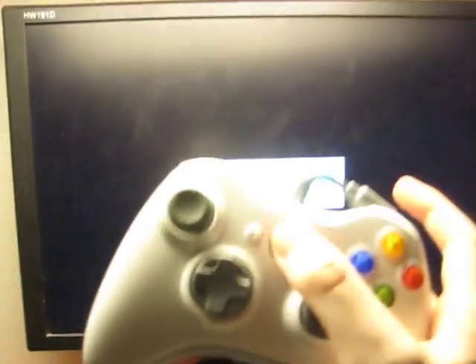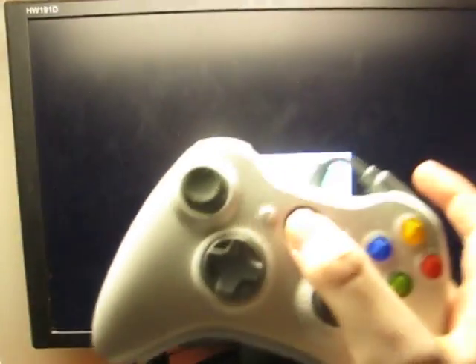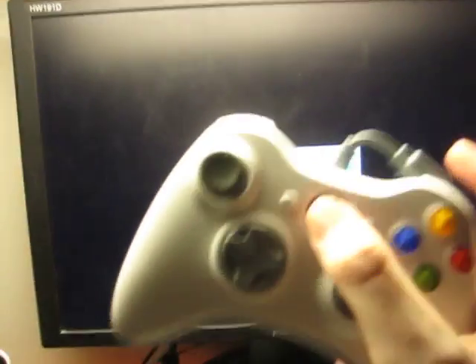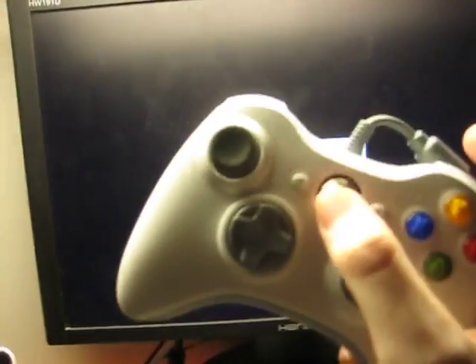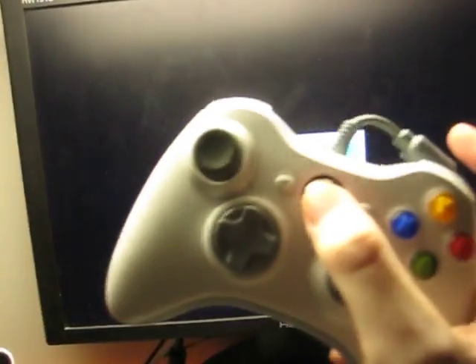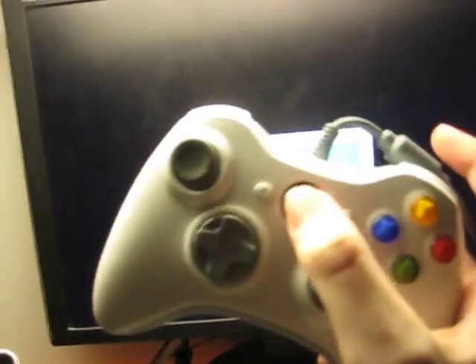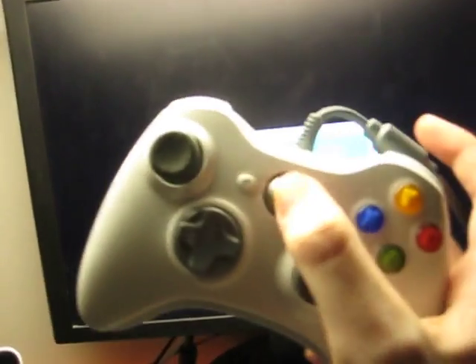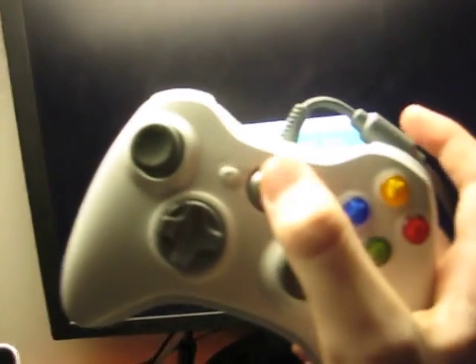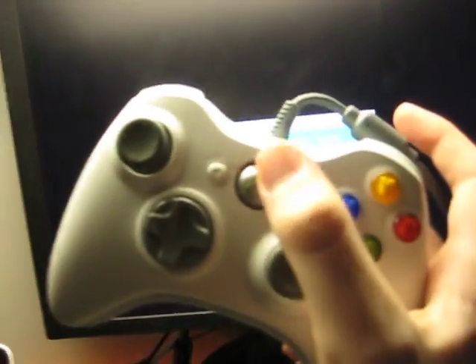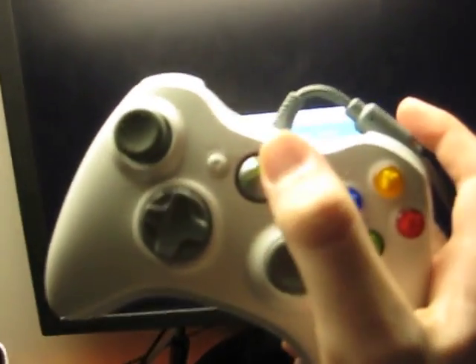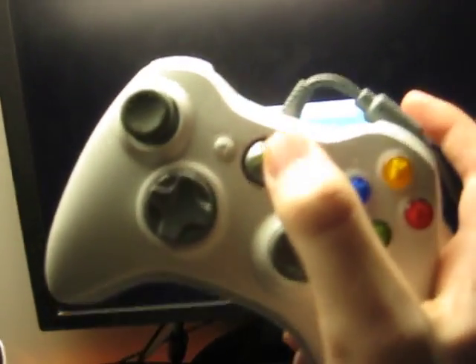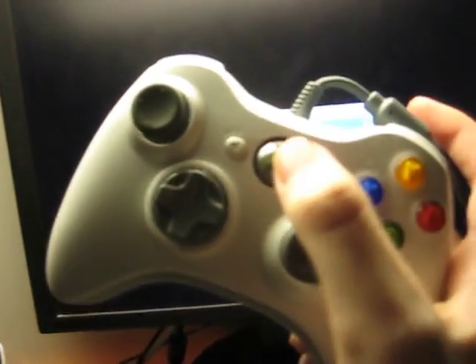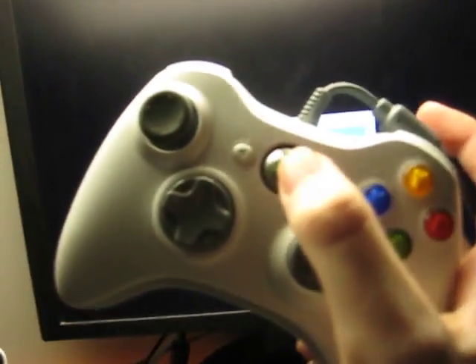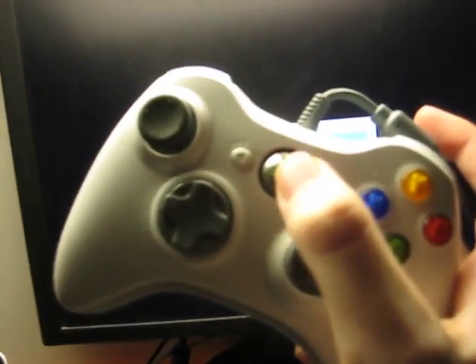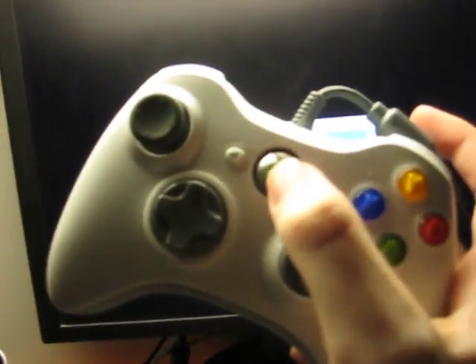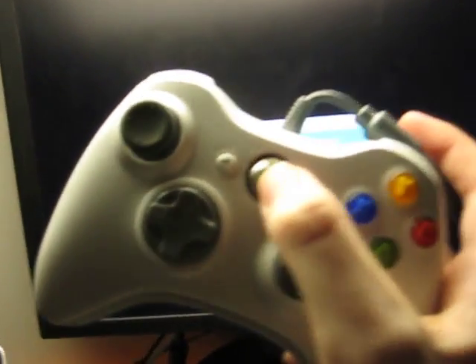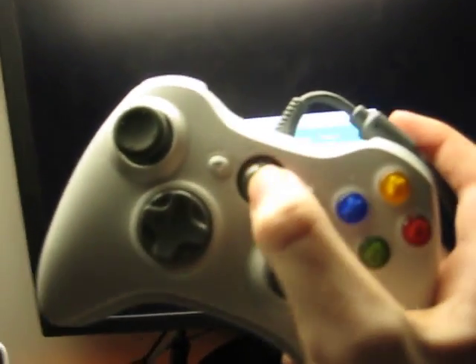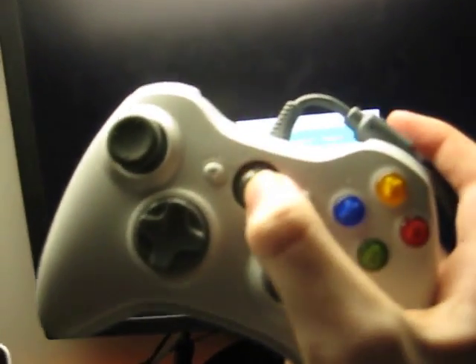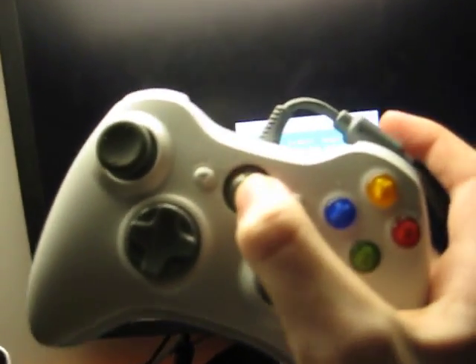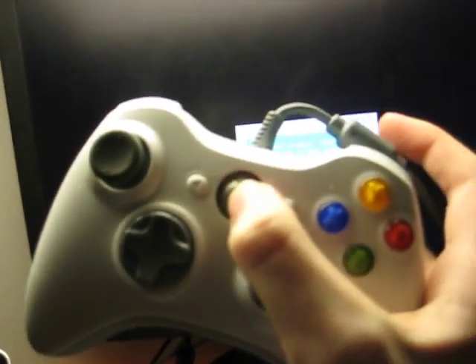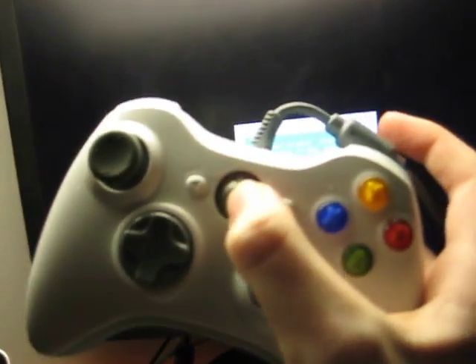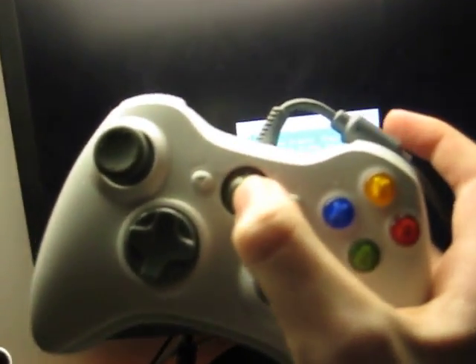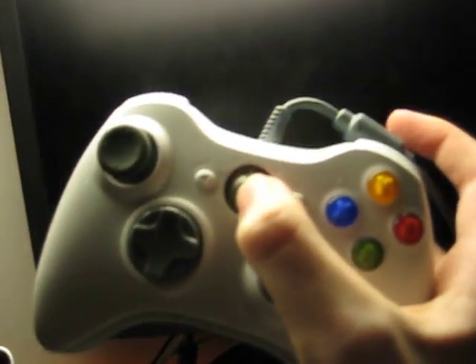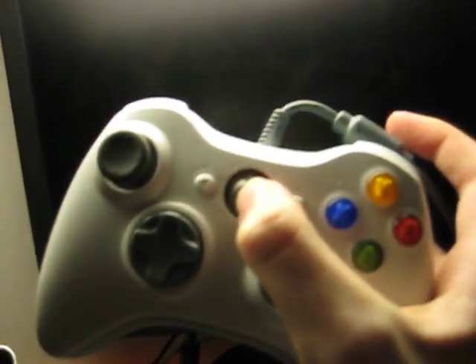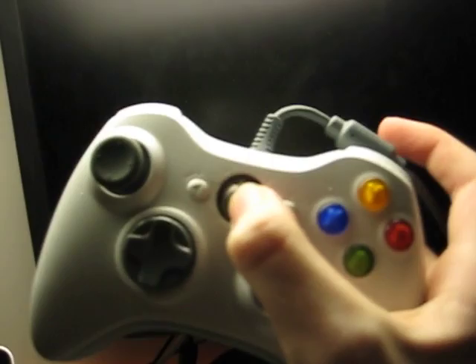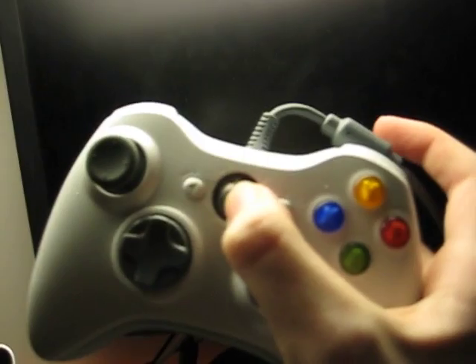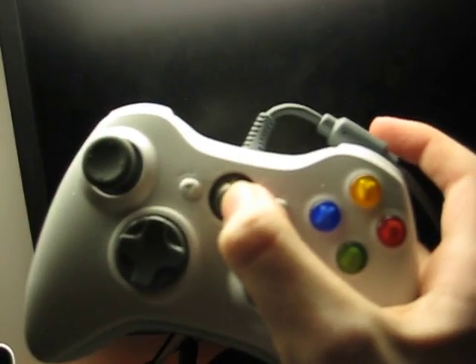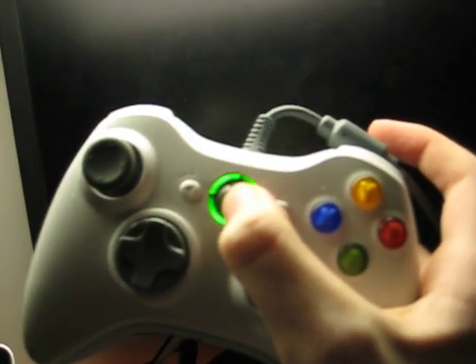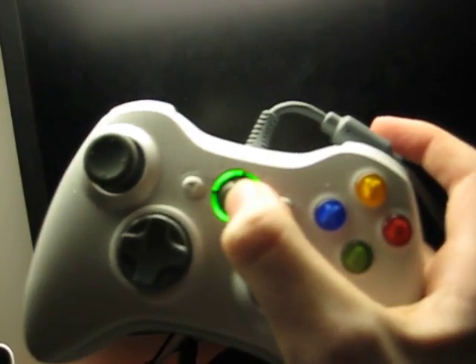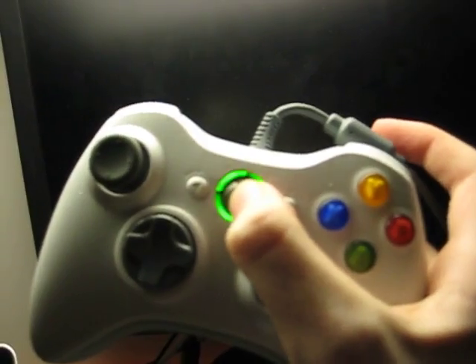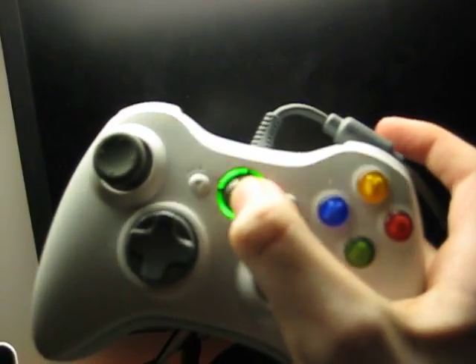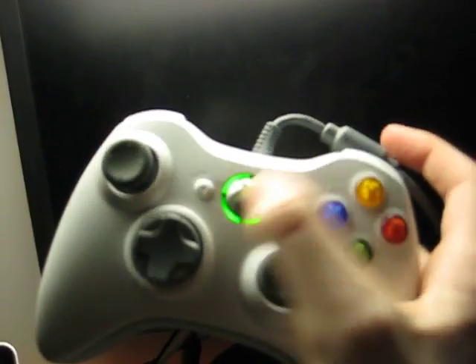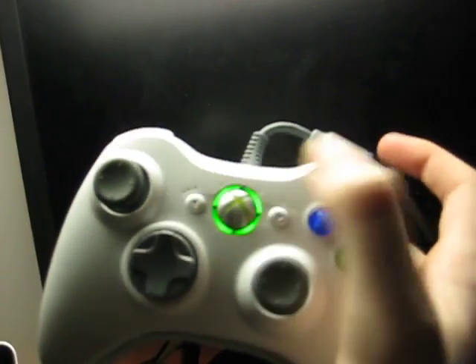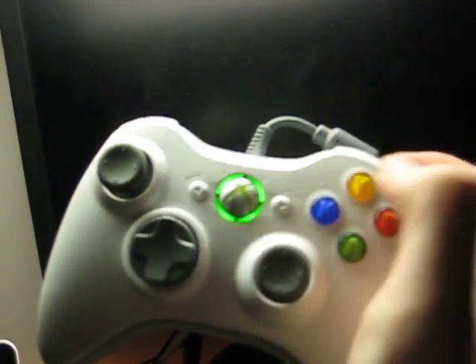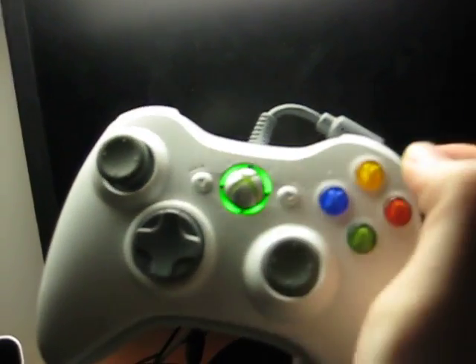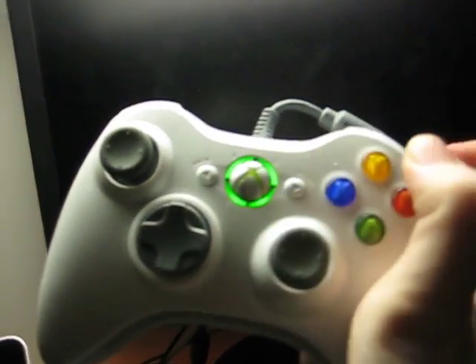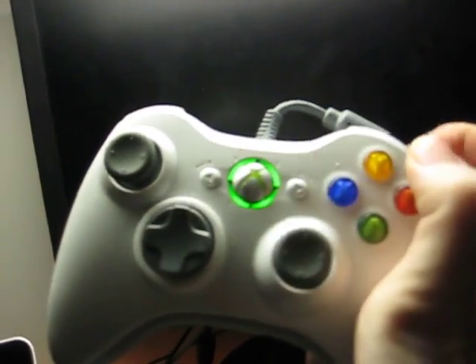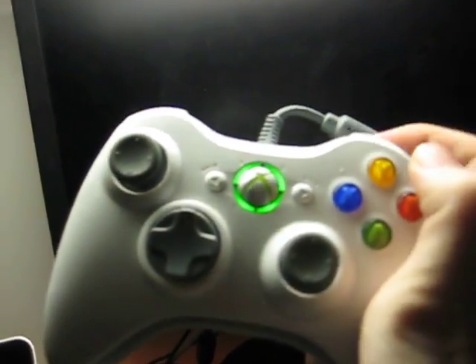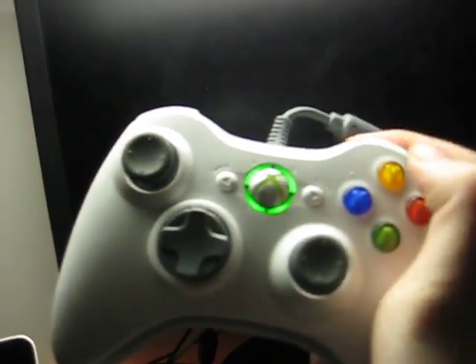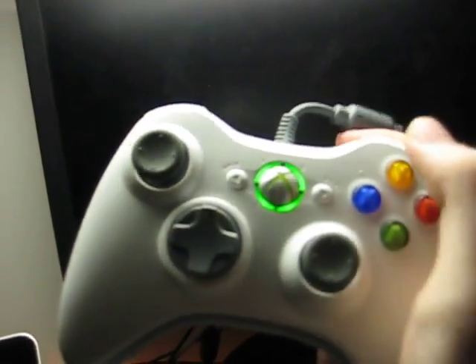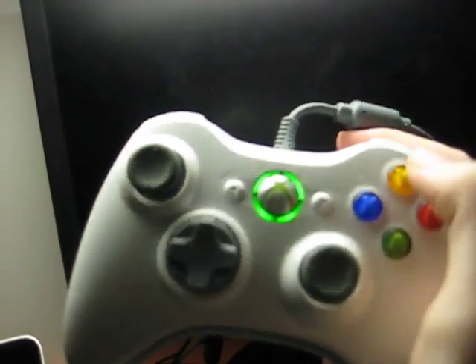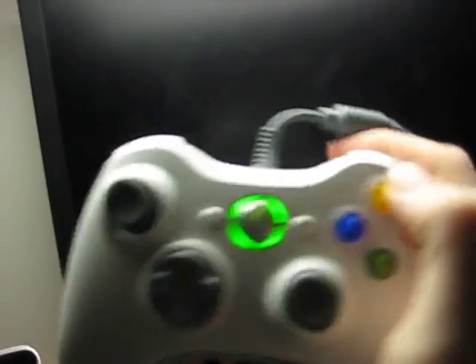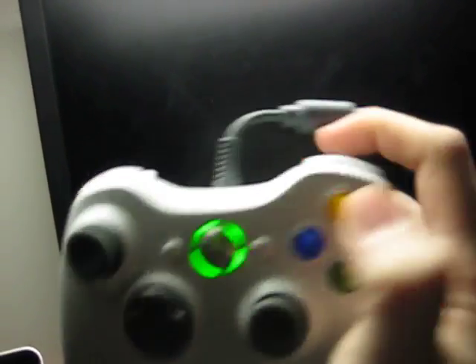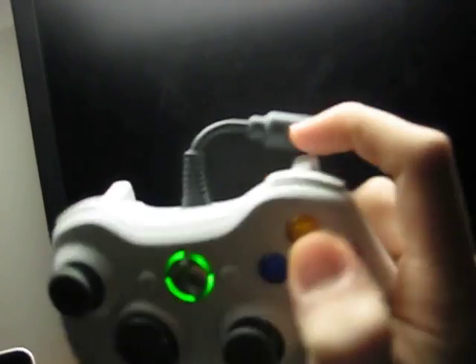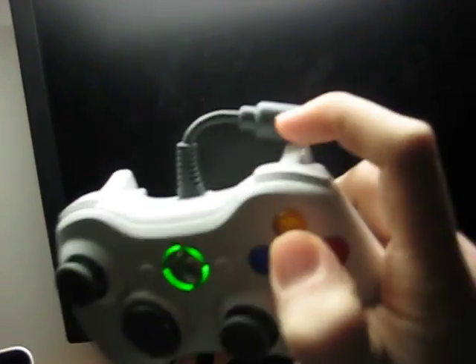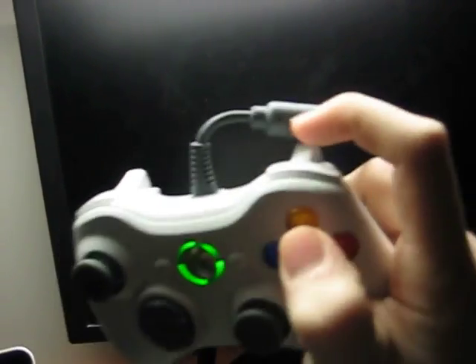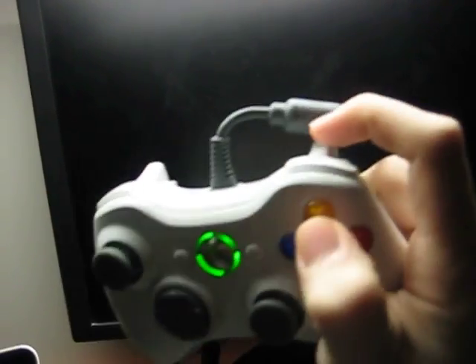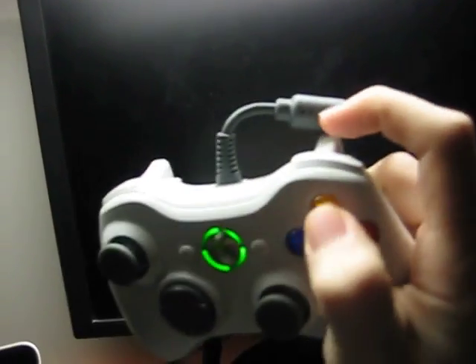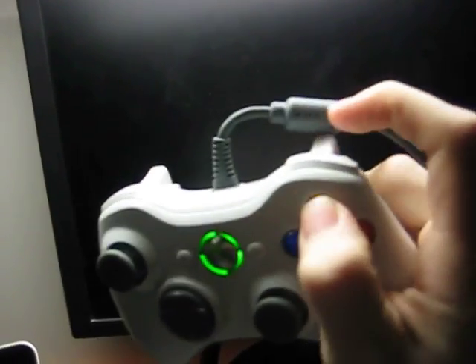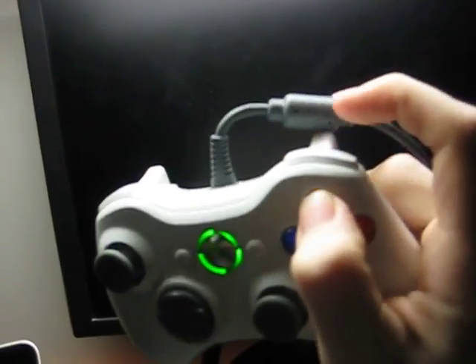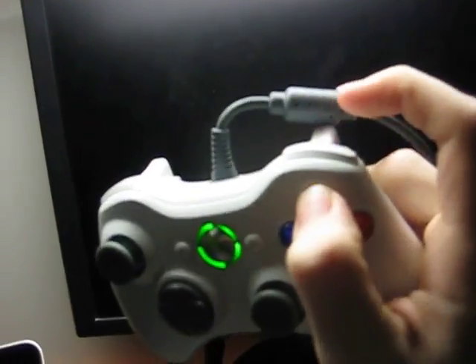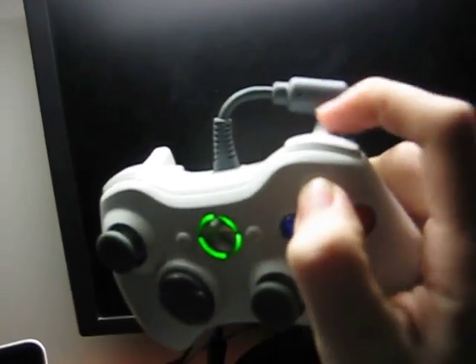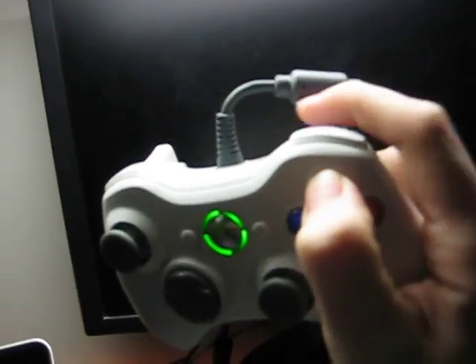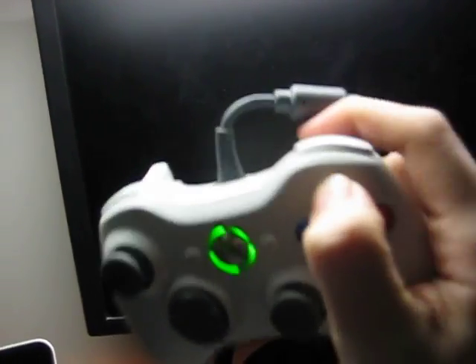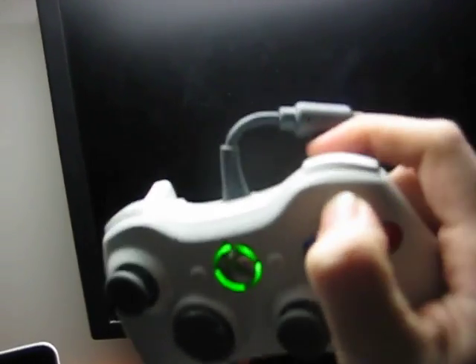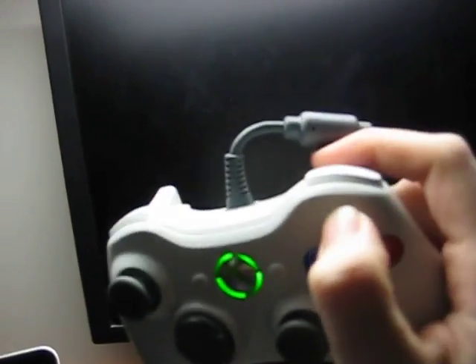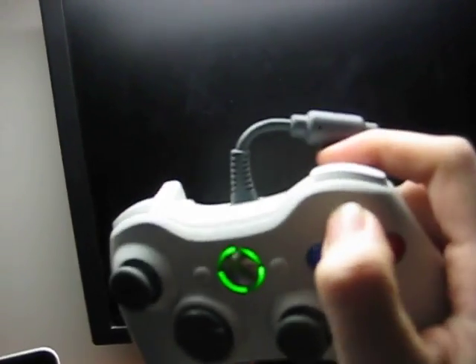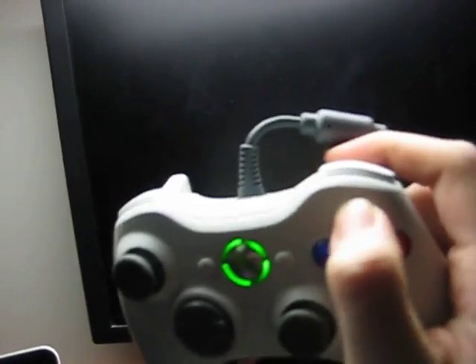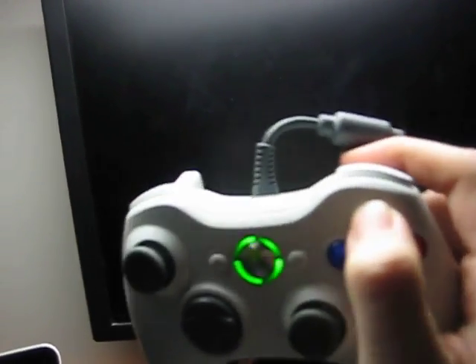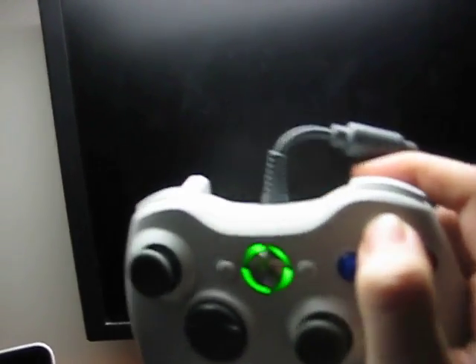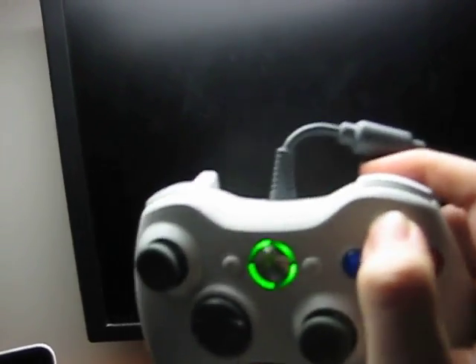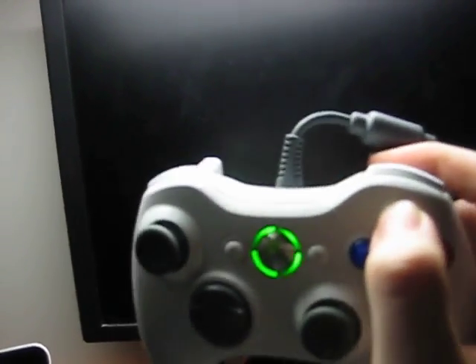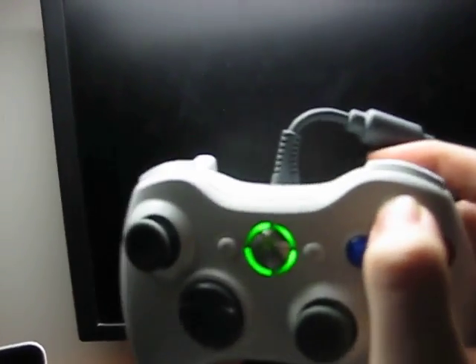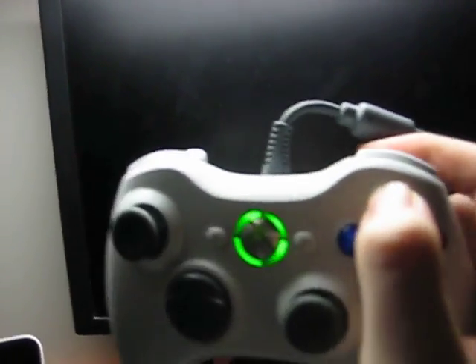Boot the console using the guide button, and as soon as it comes up, hold Y and the right trigger in.